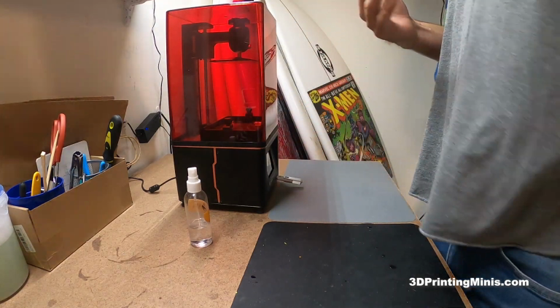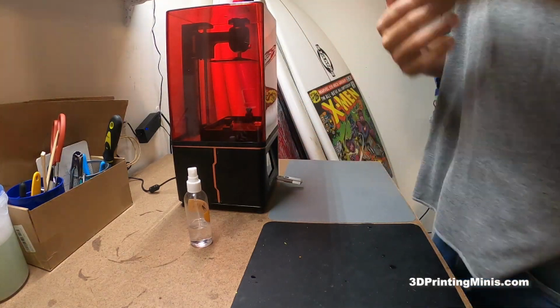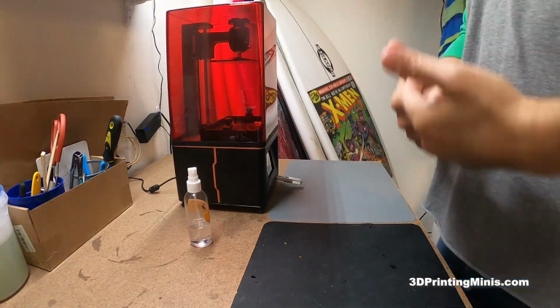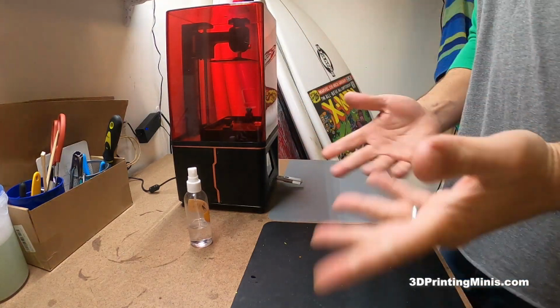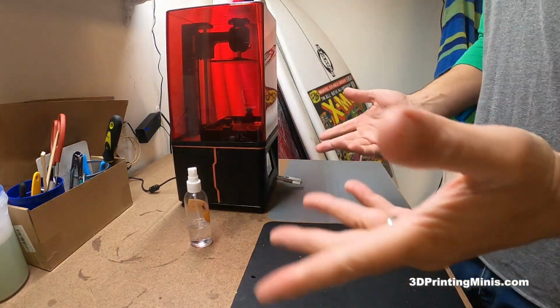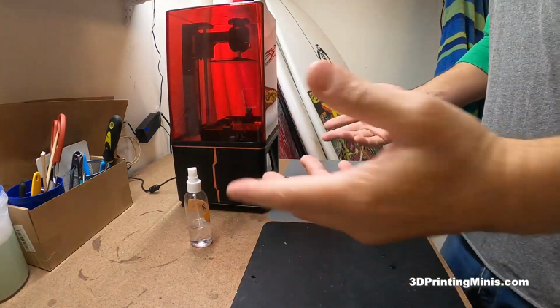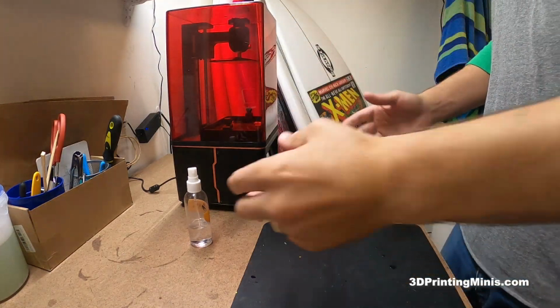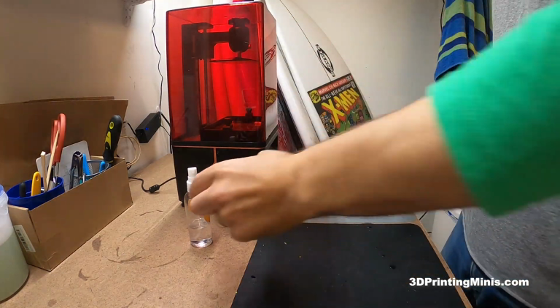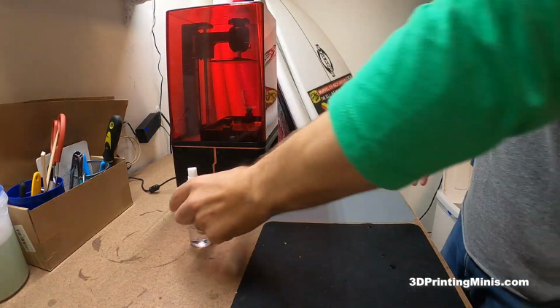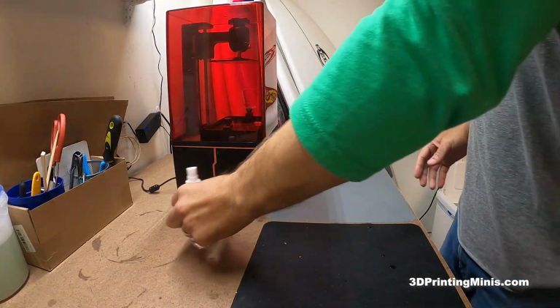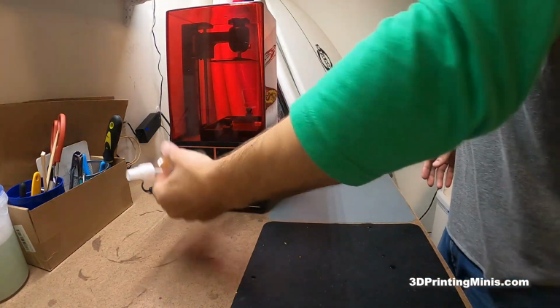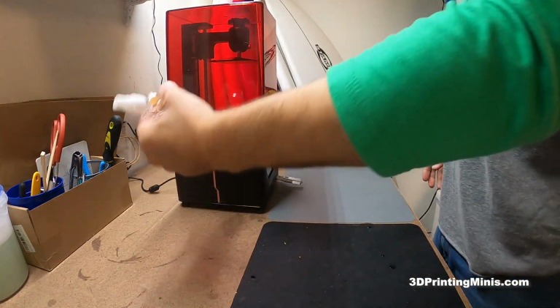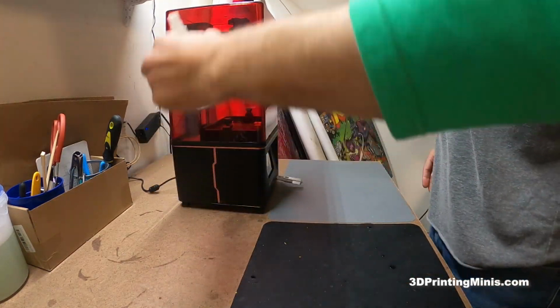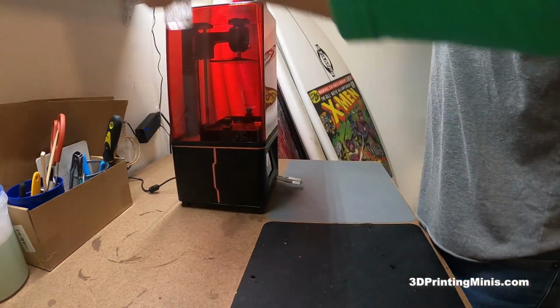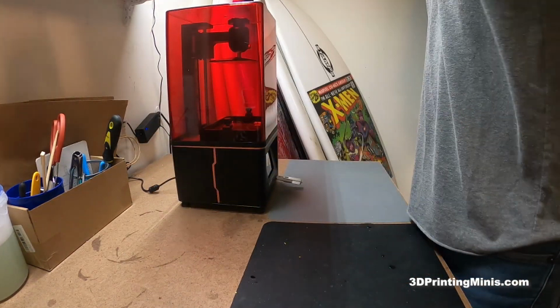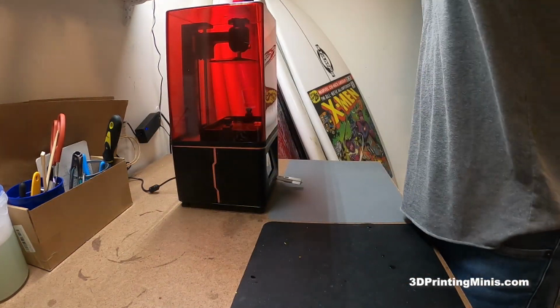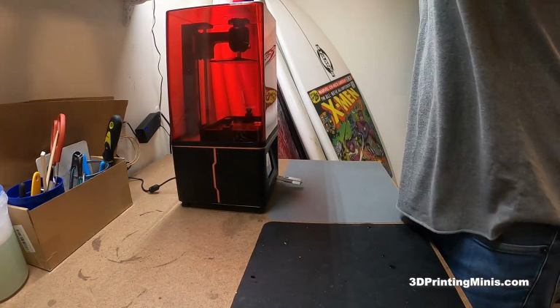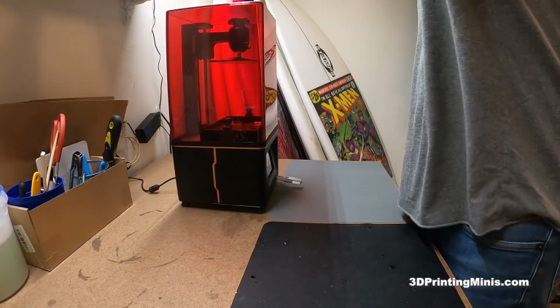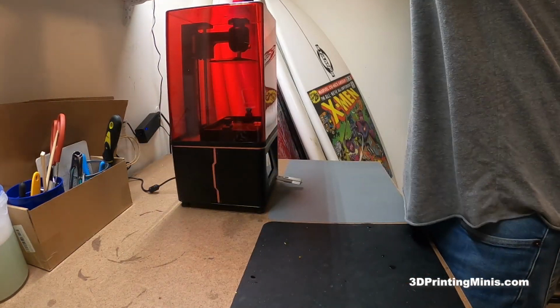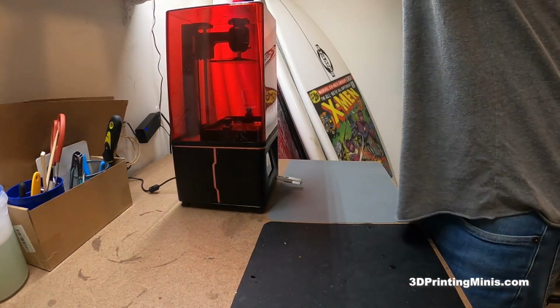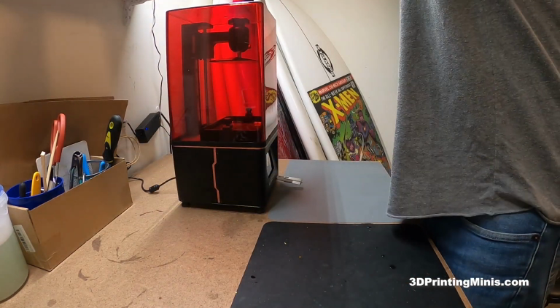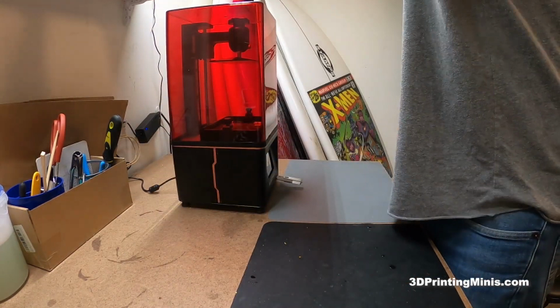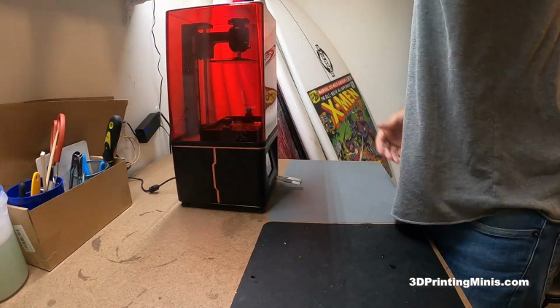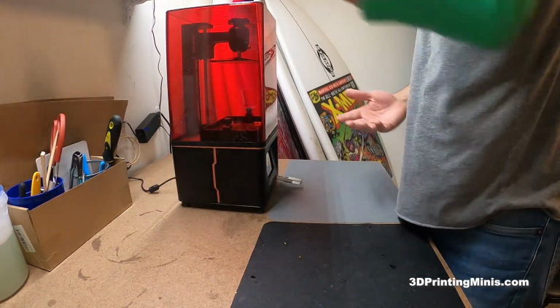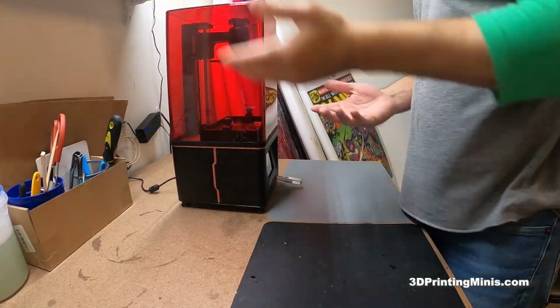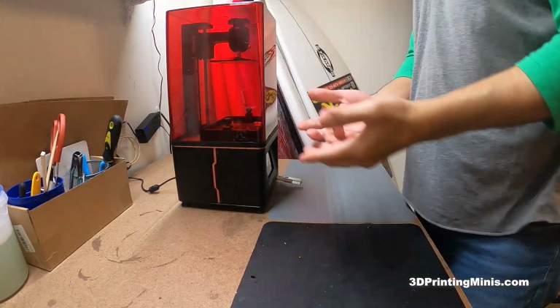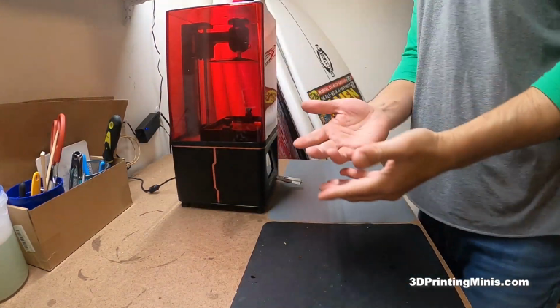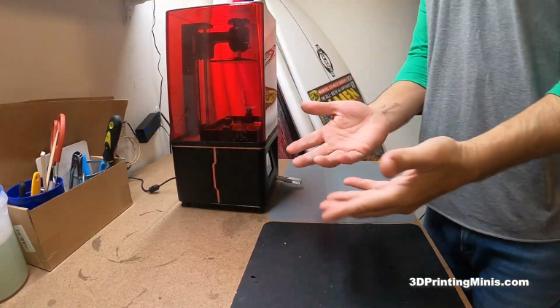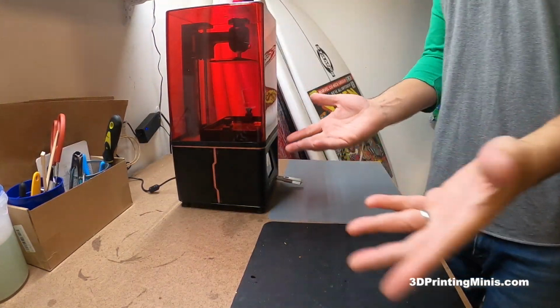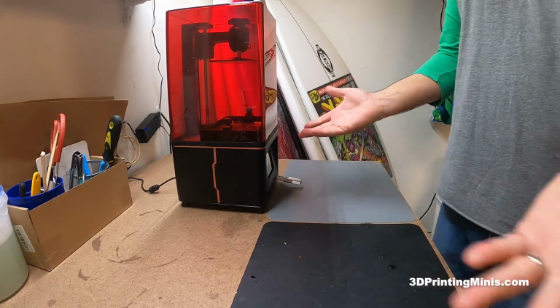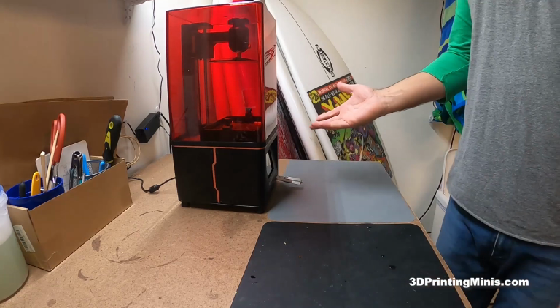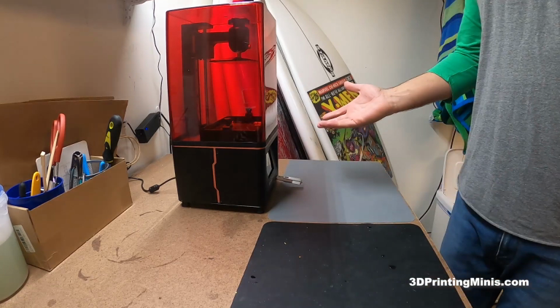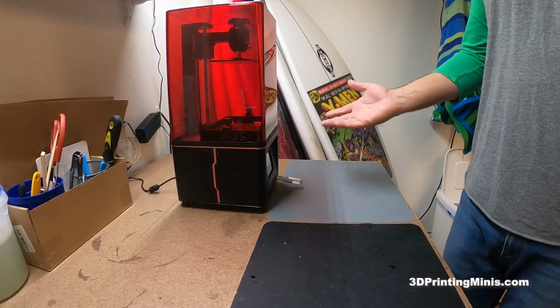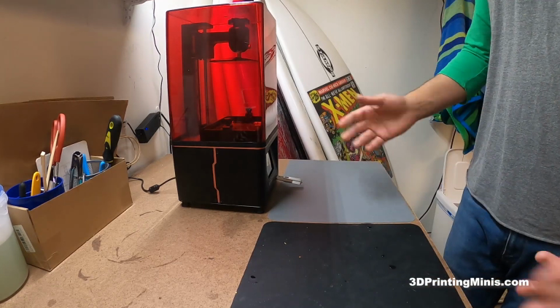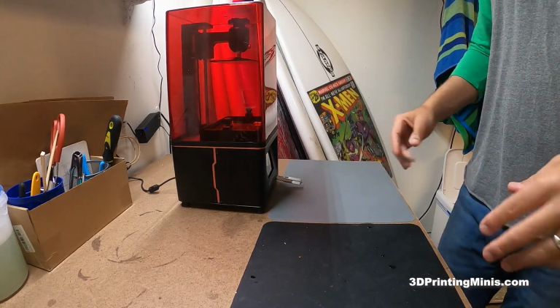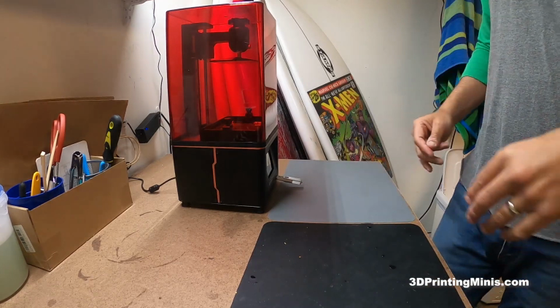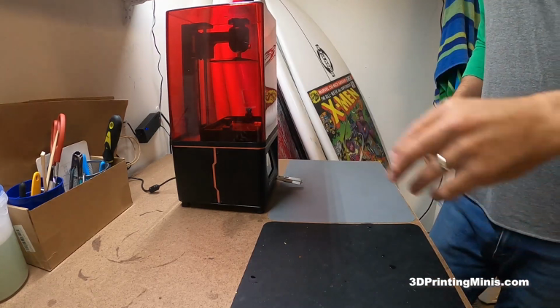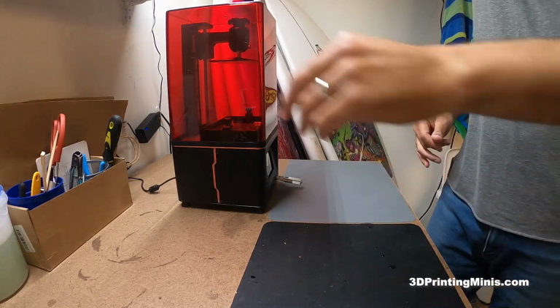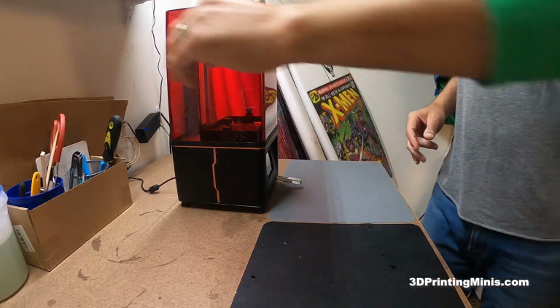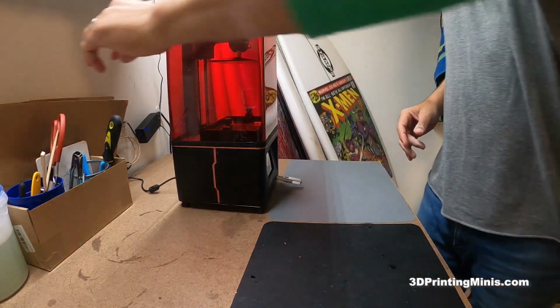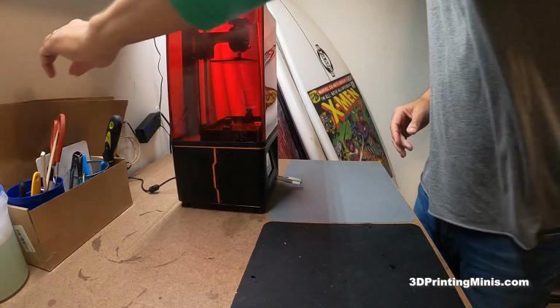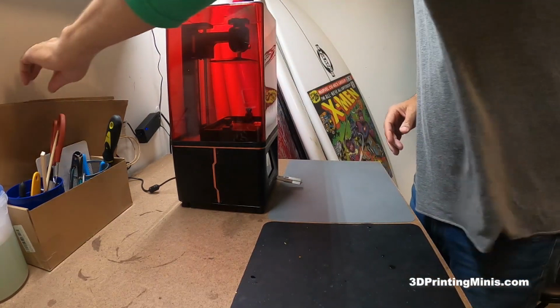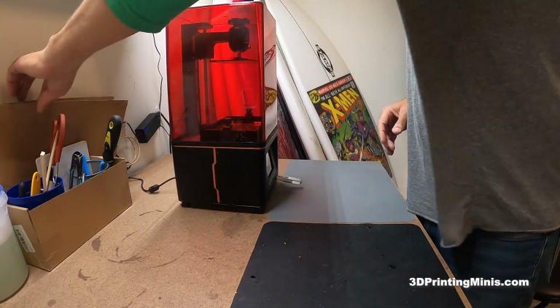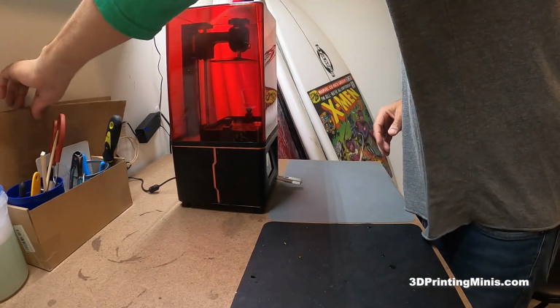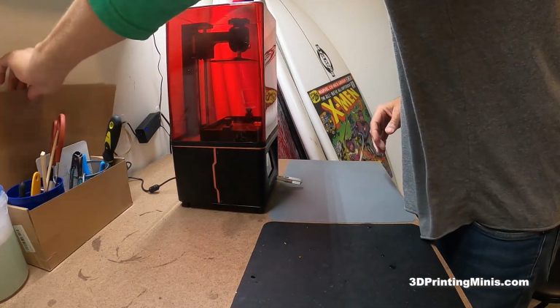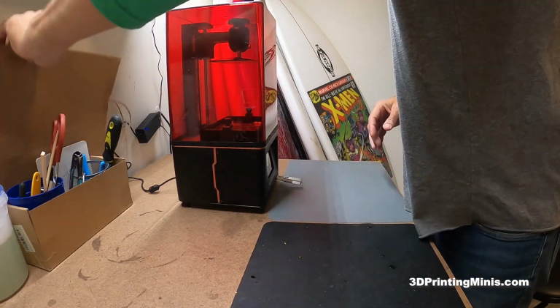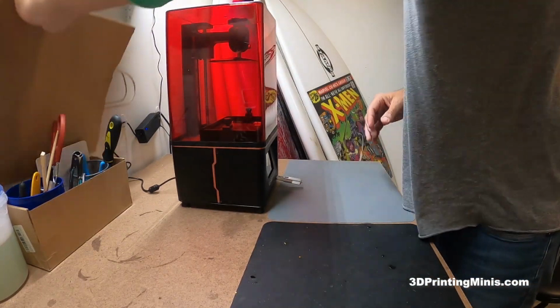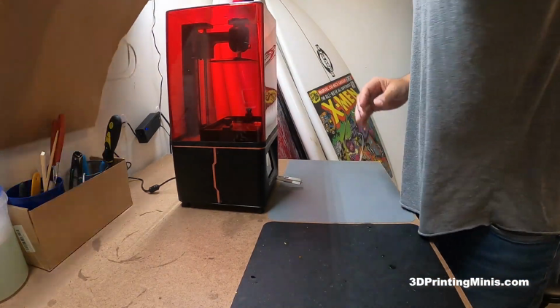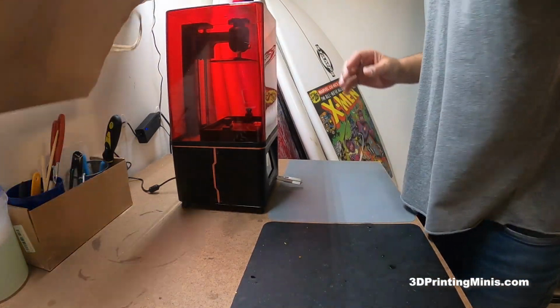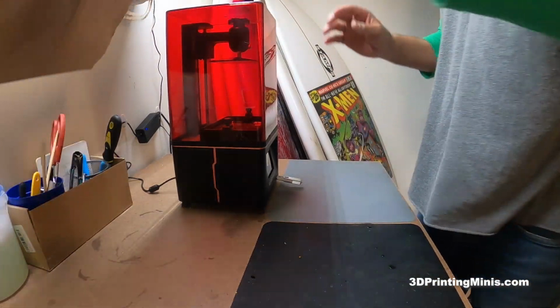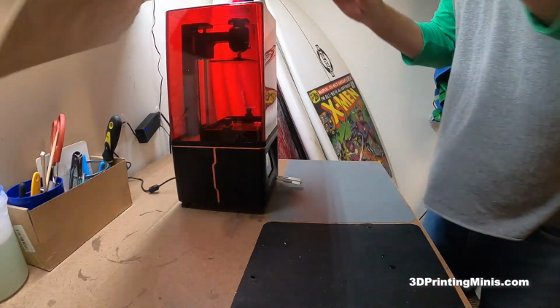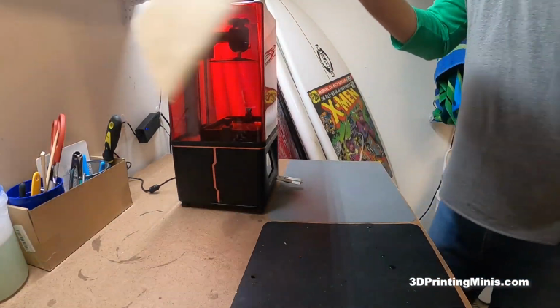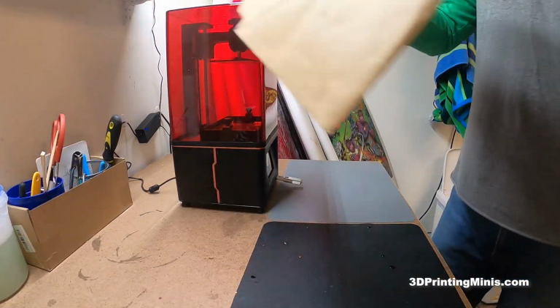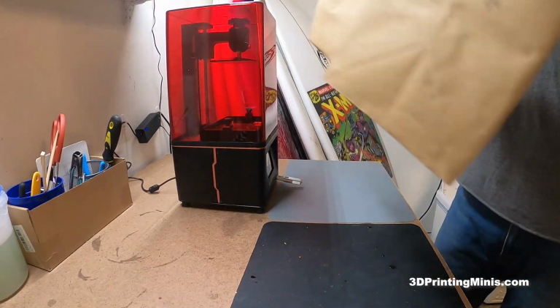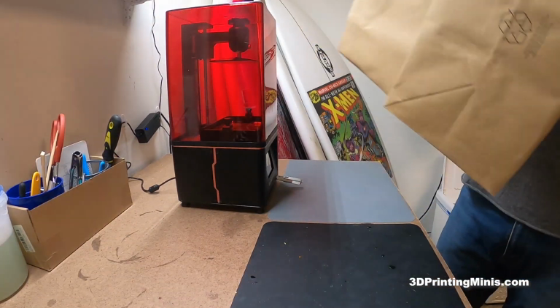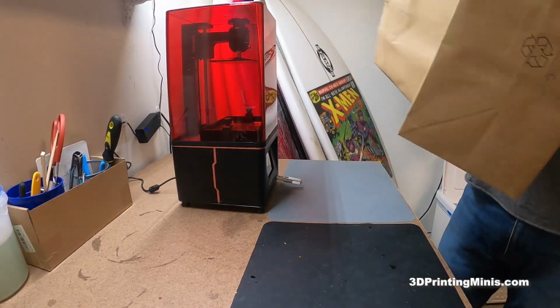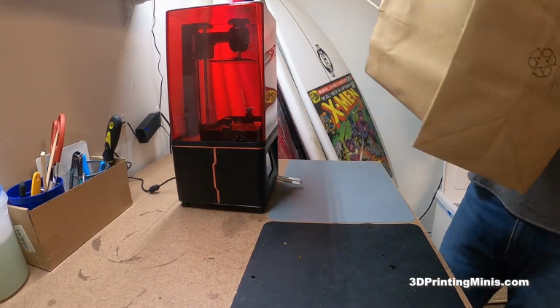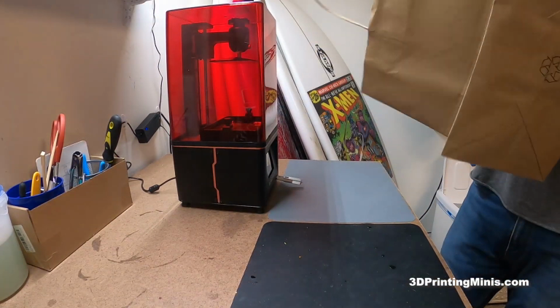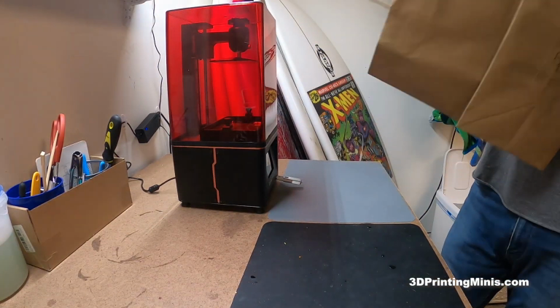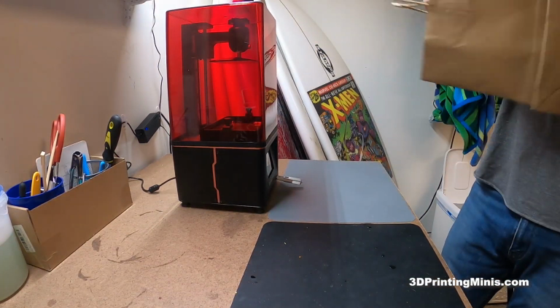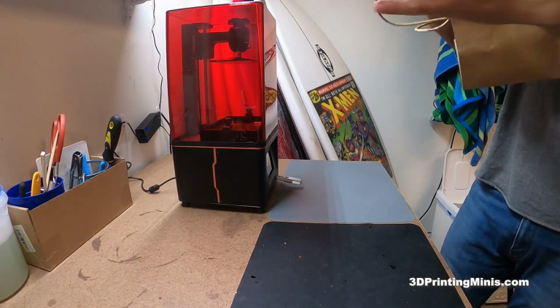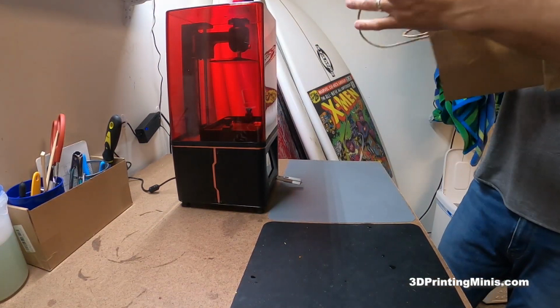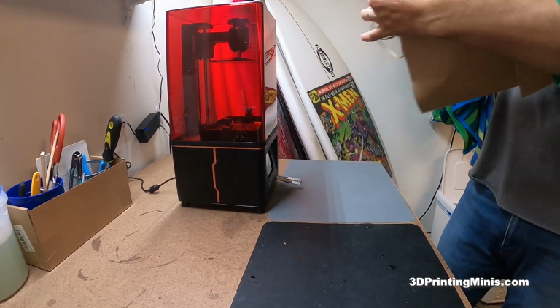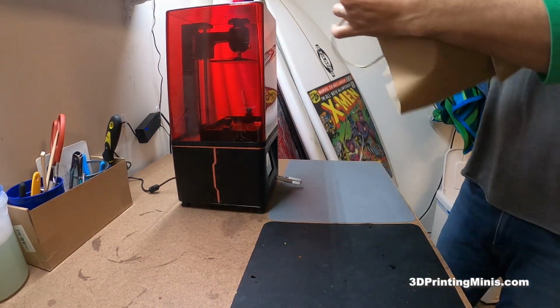And that's it — that's my system. IPA goes away, put the bag back on the vat, and you're pretty much good to go.